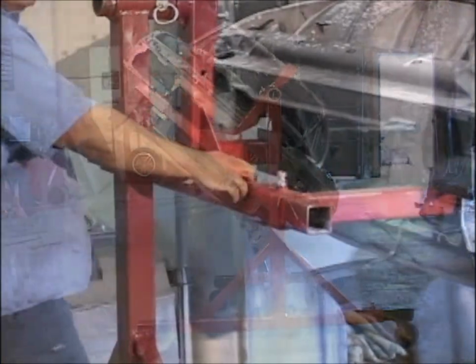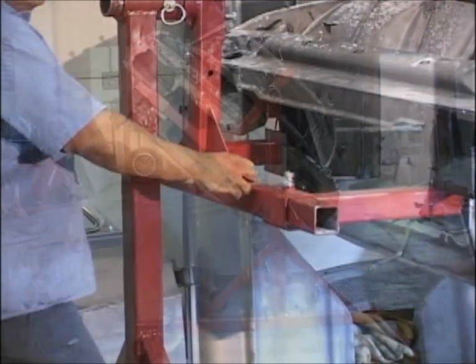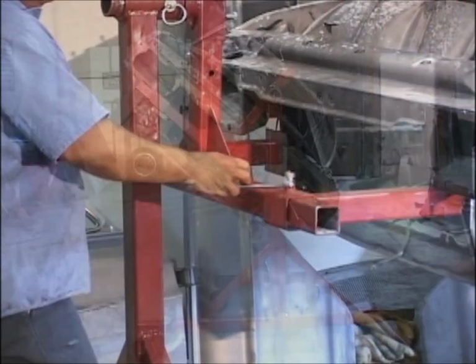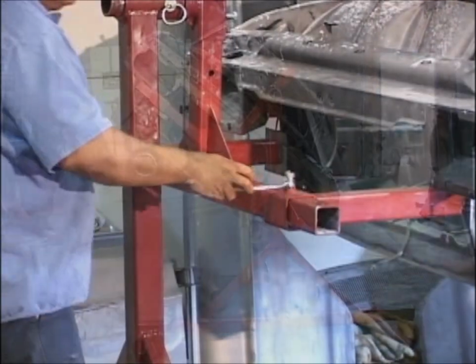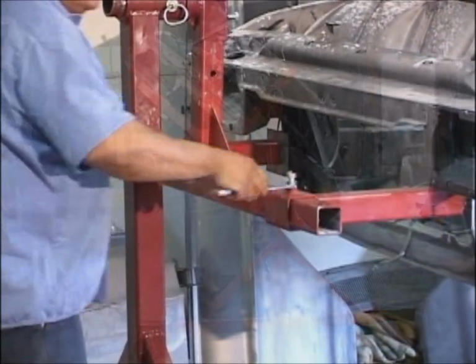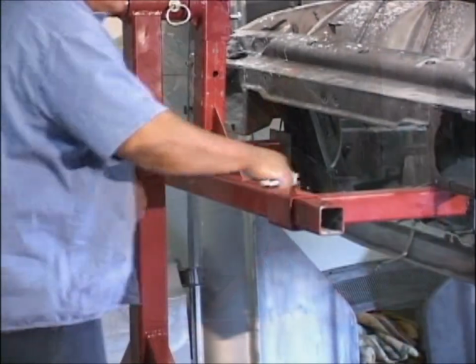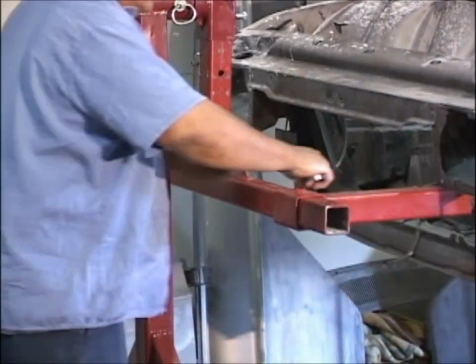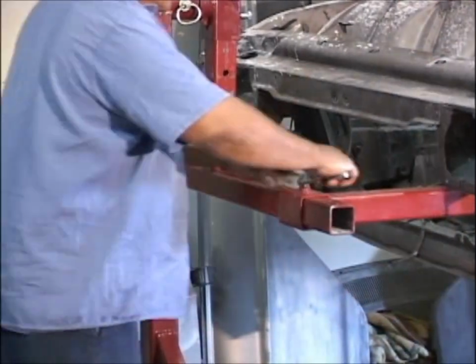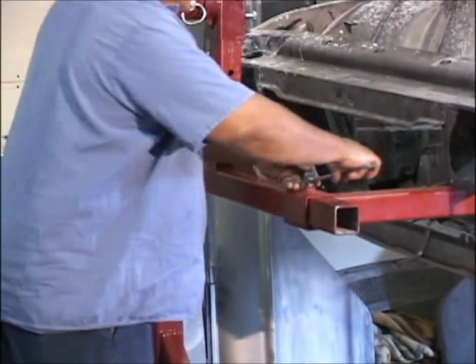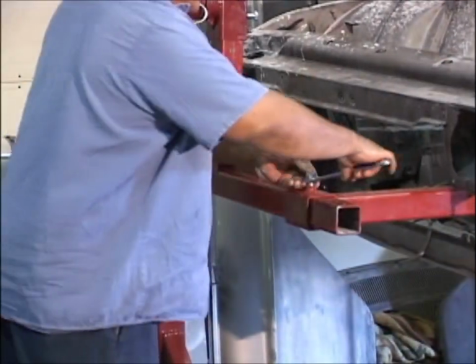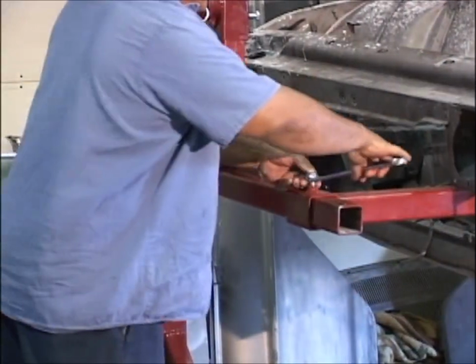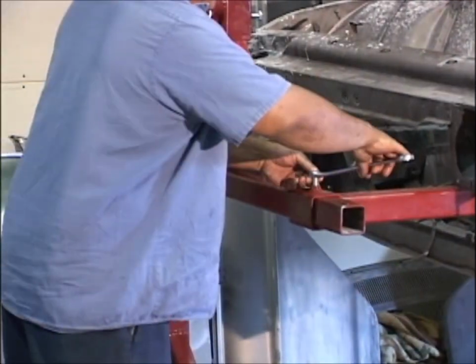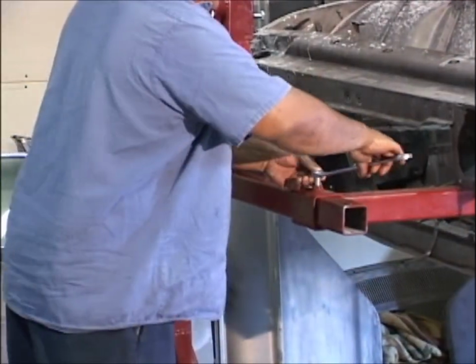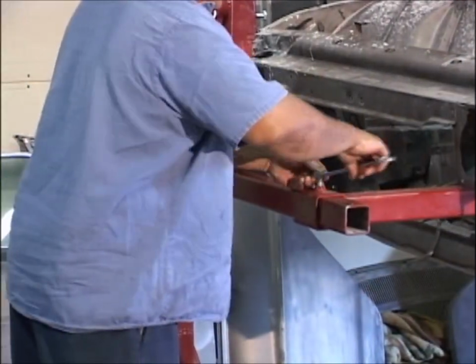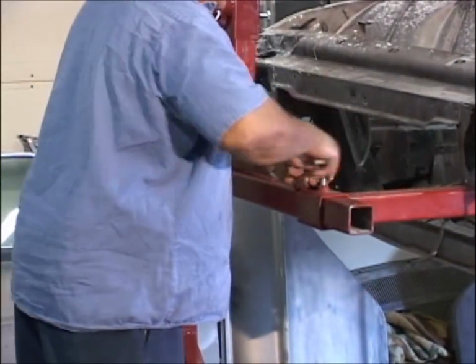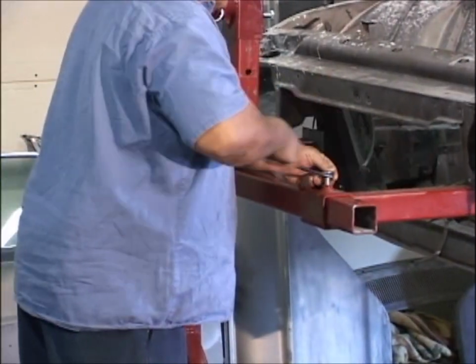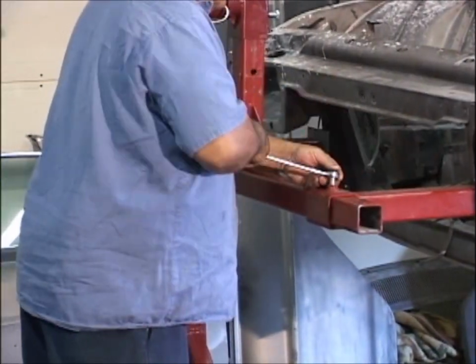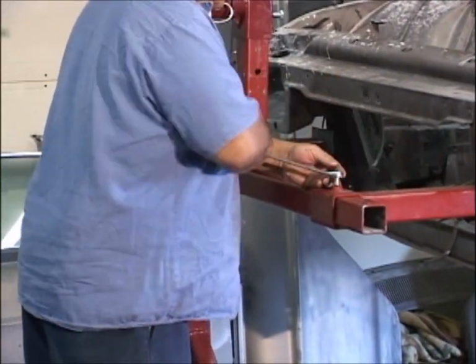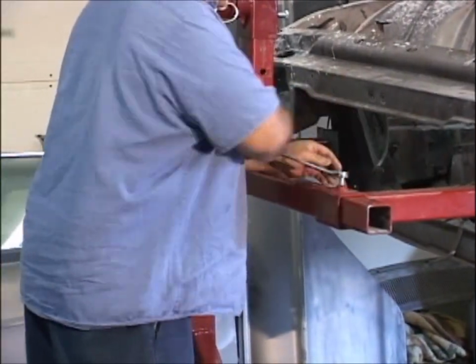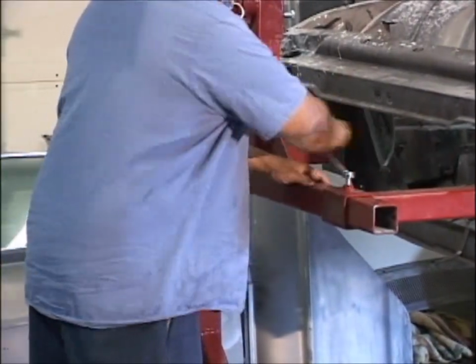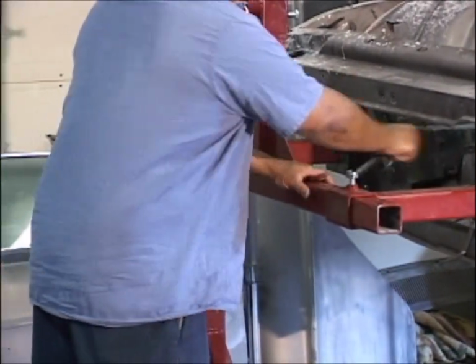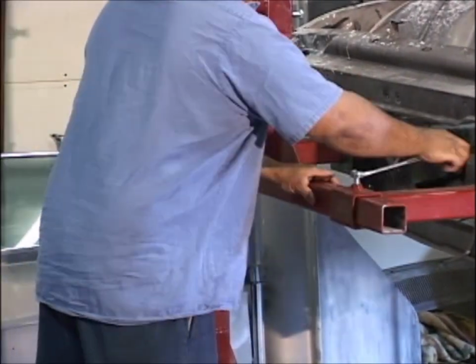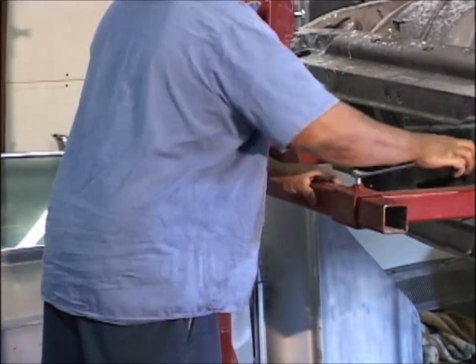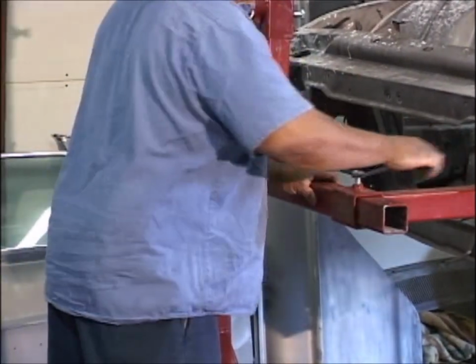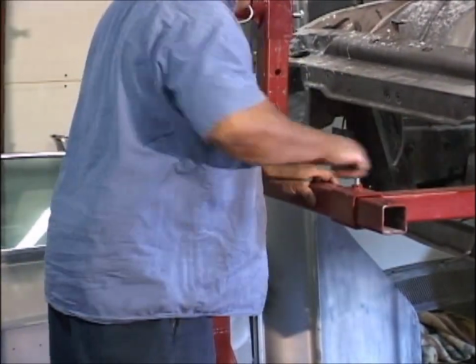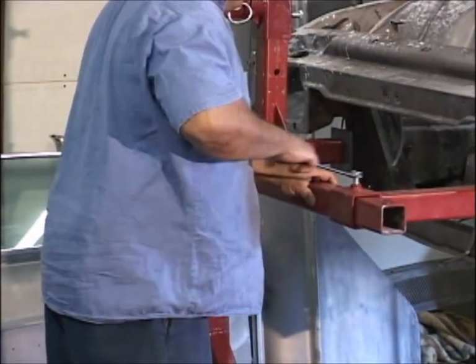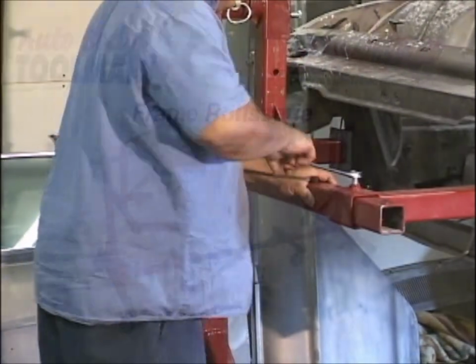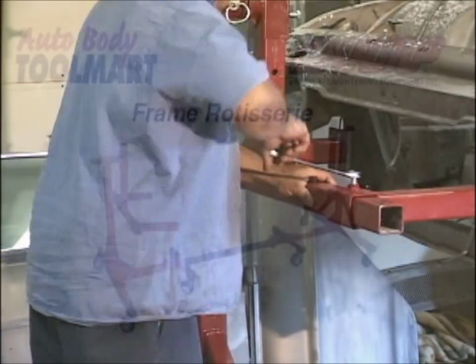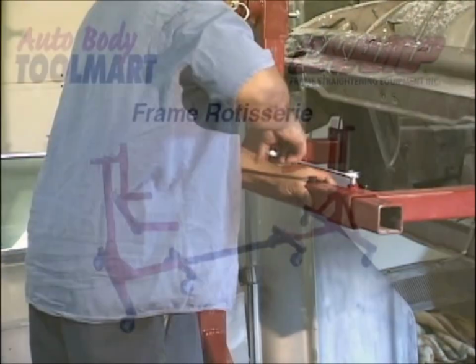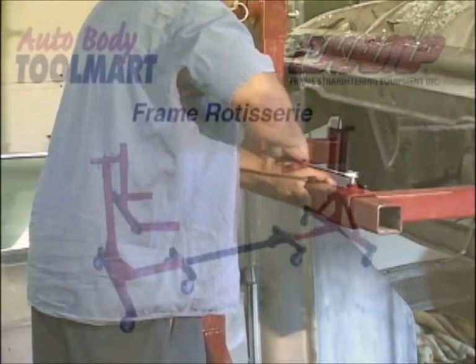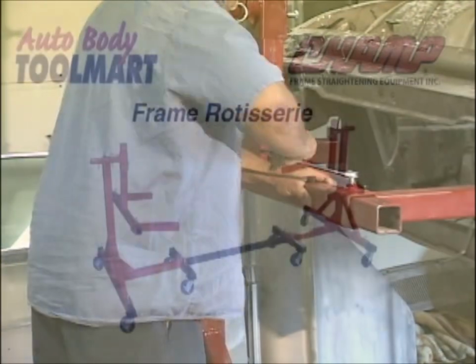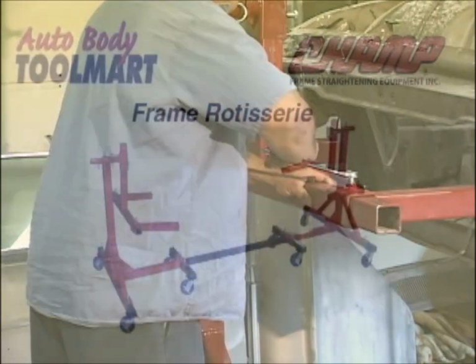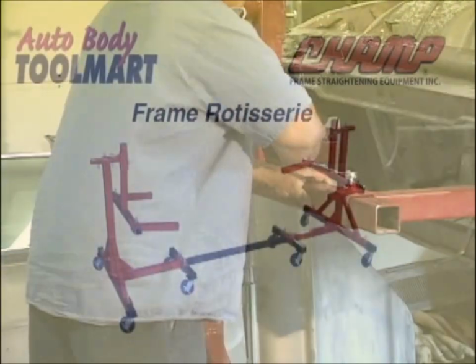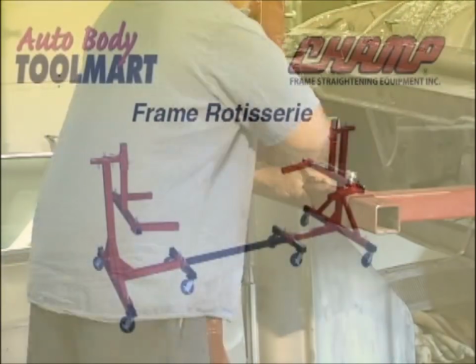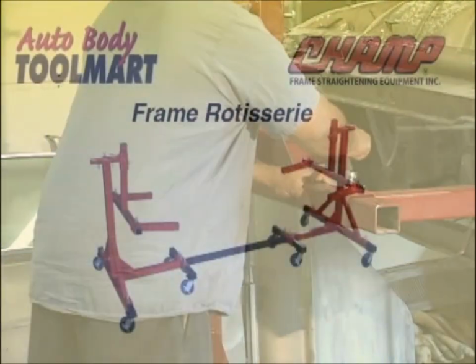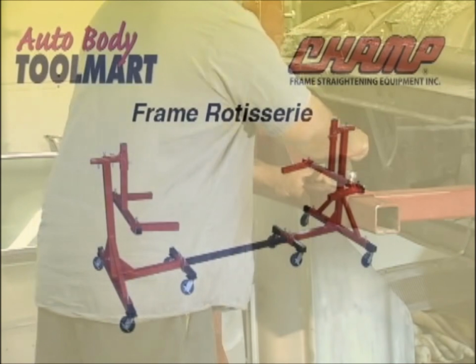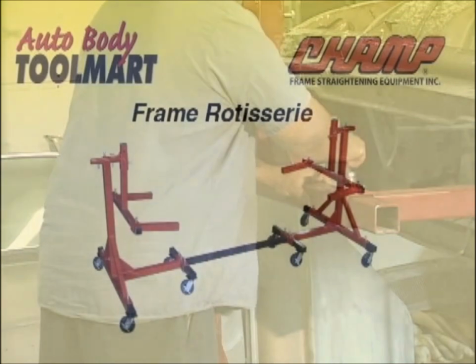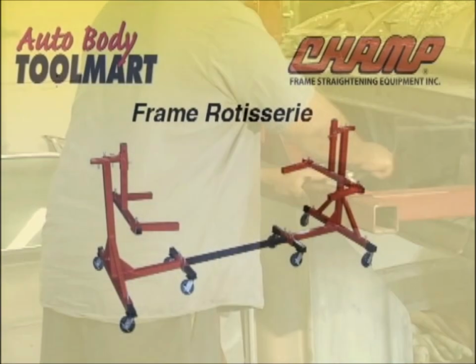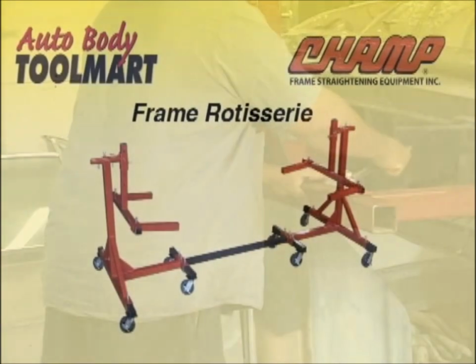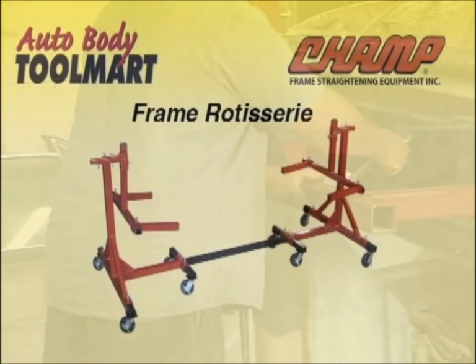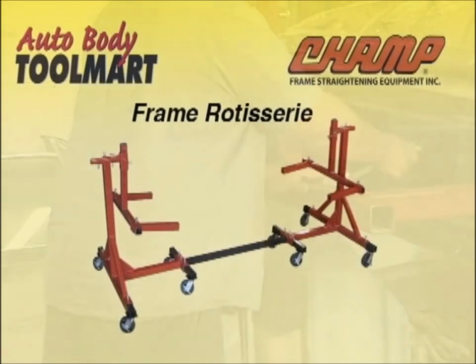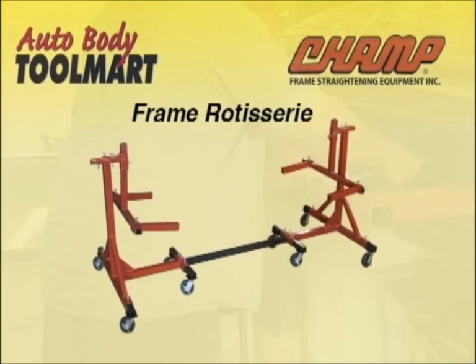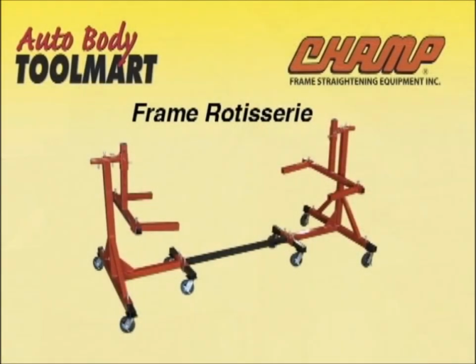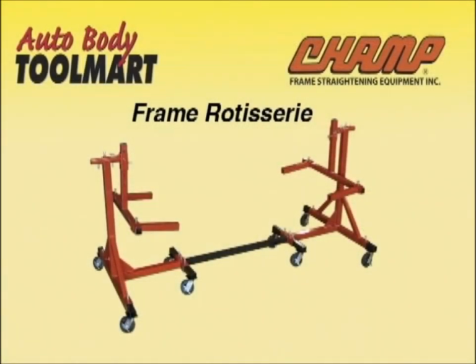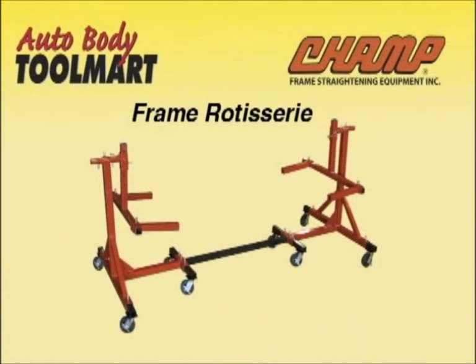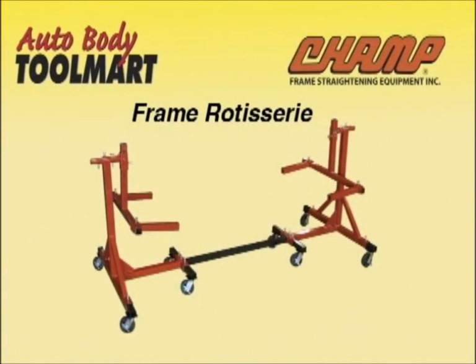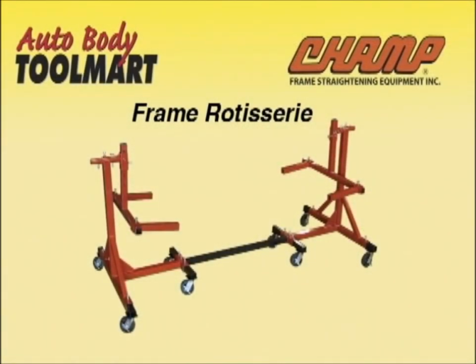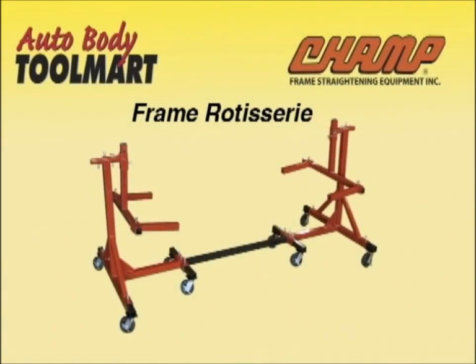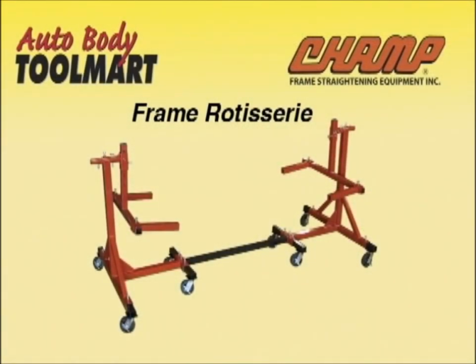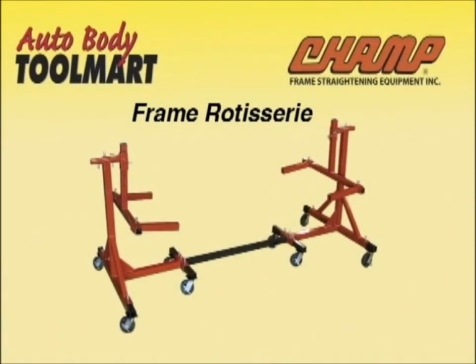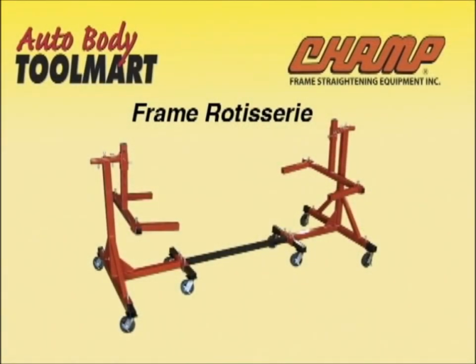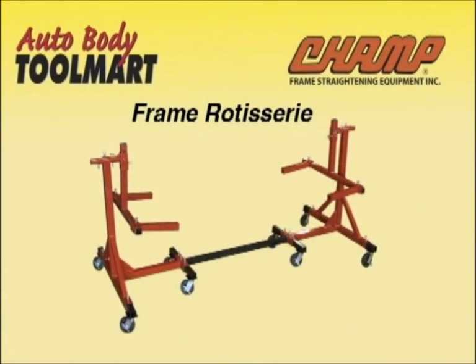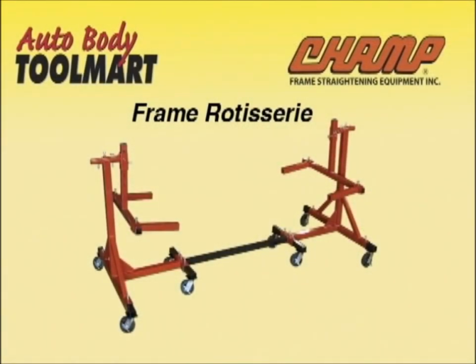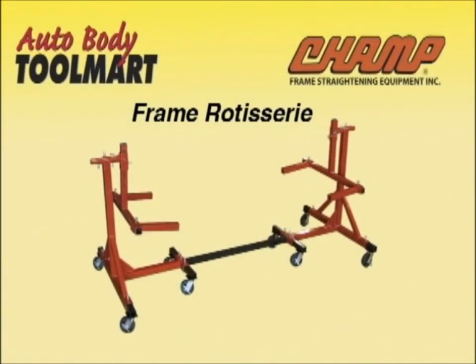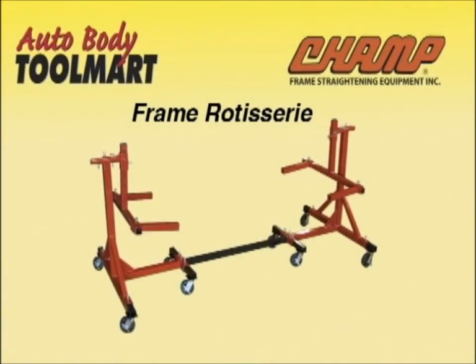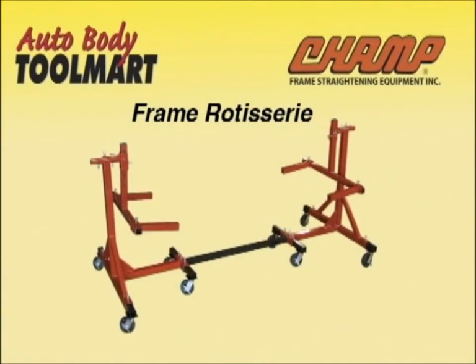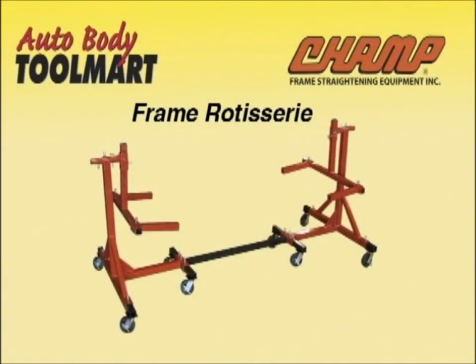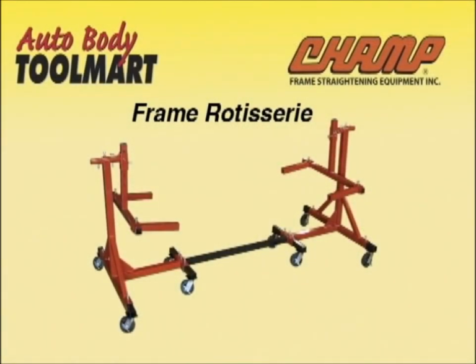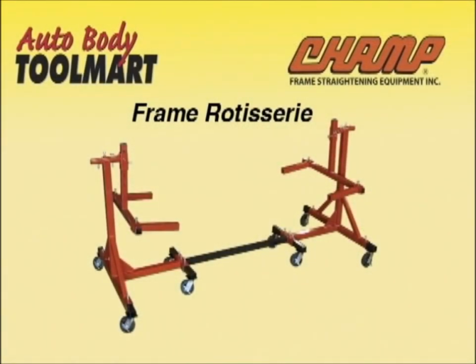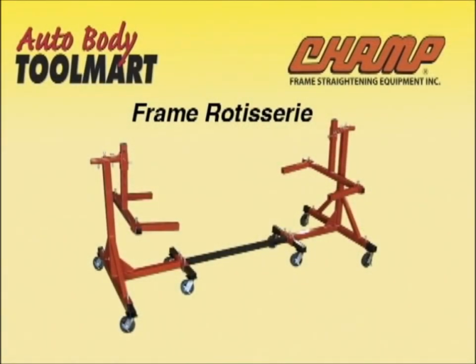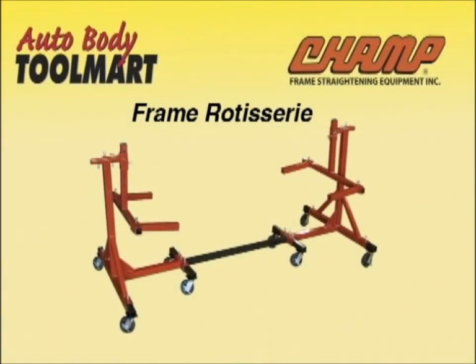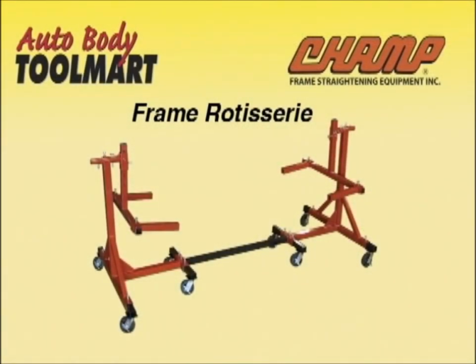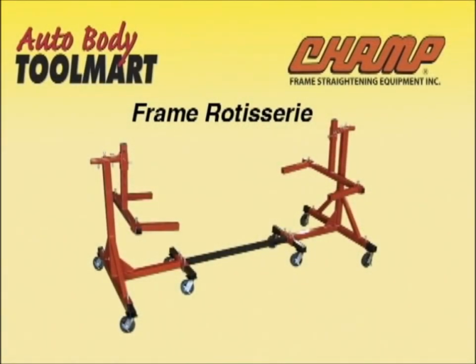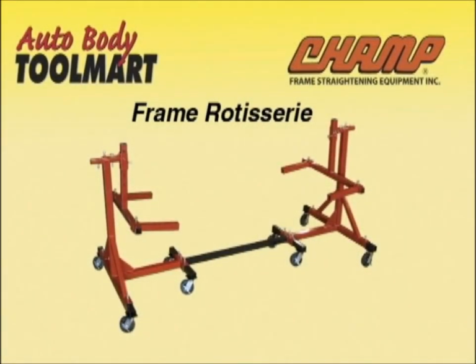The adjustable mounting brackets allows for mounting all types of frames. The CHAMP Frame Rotisserie also works for truck beds and cabs.